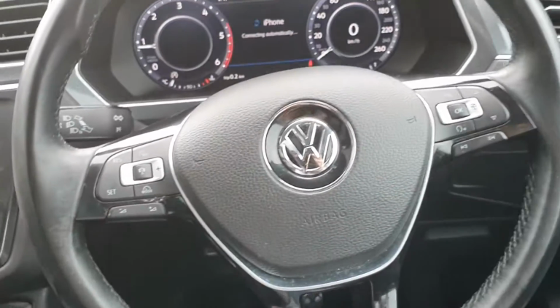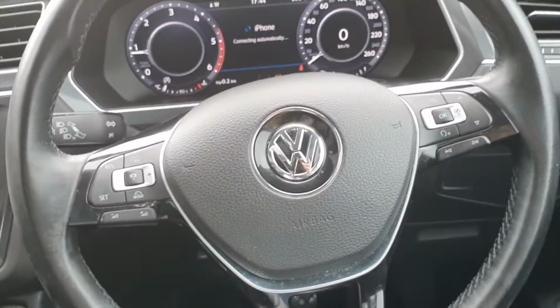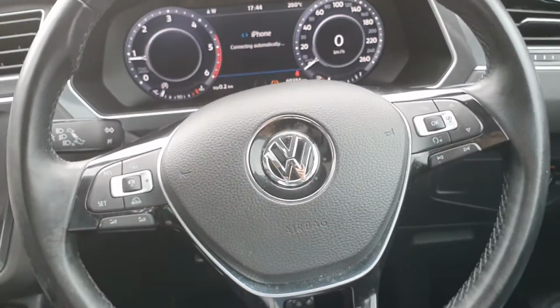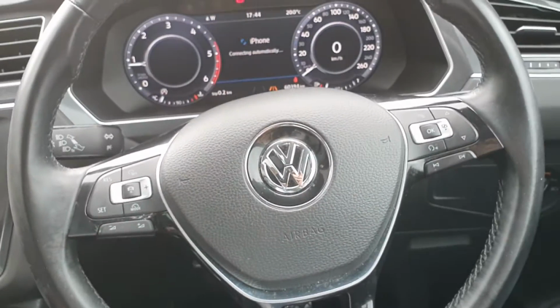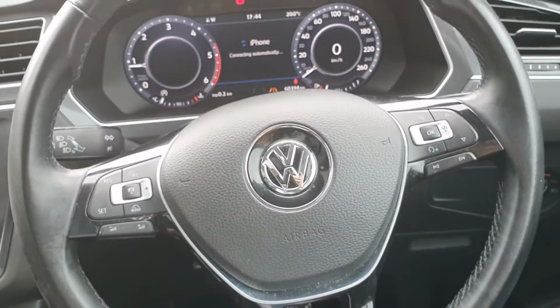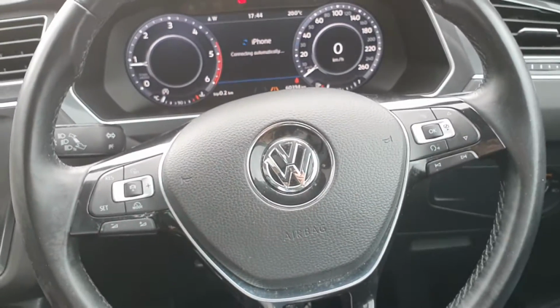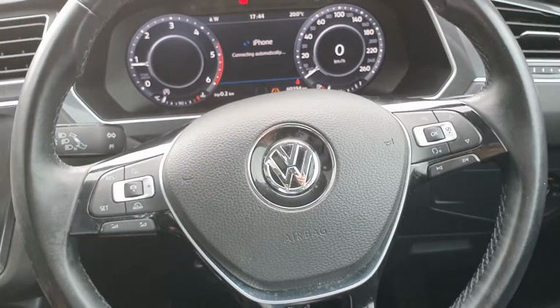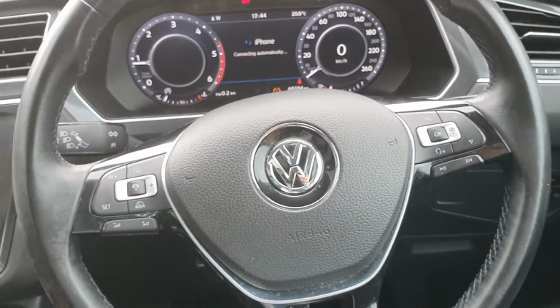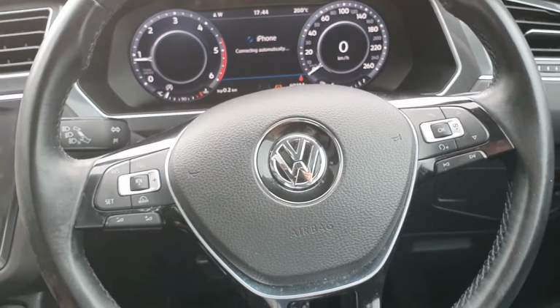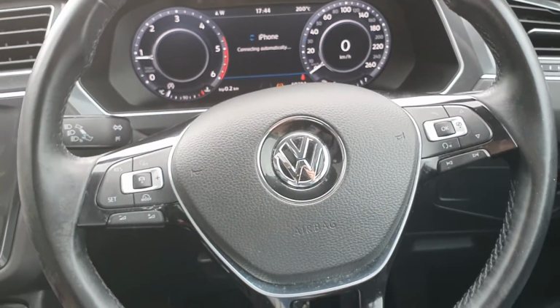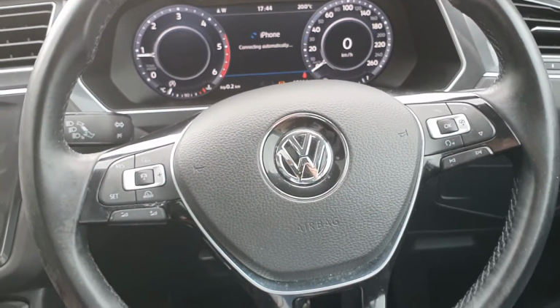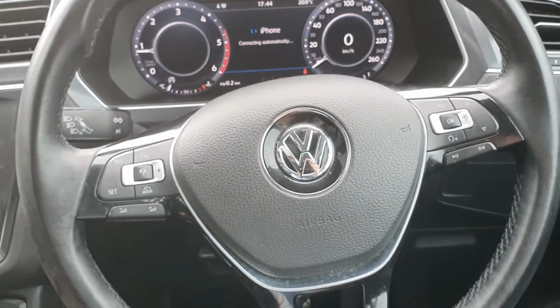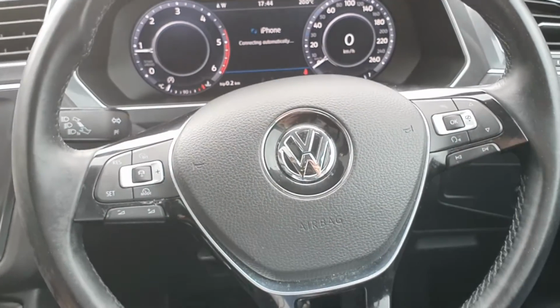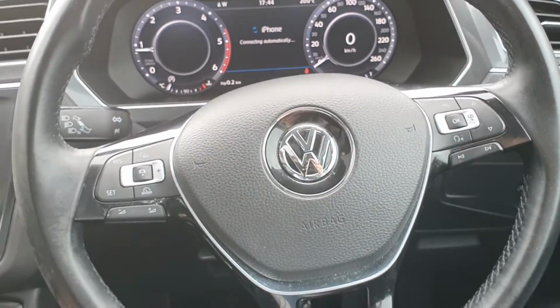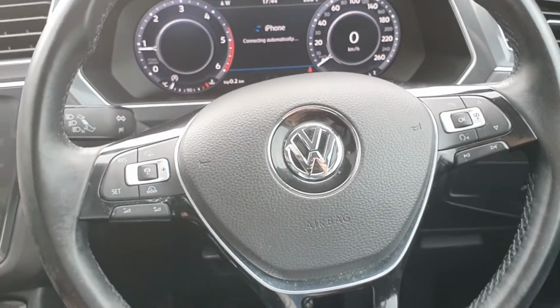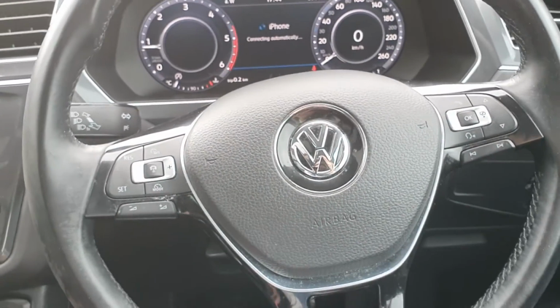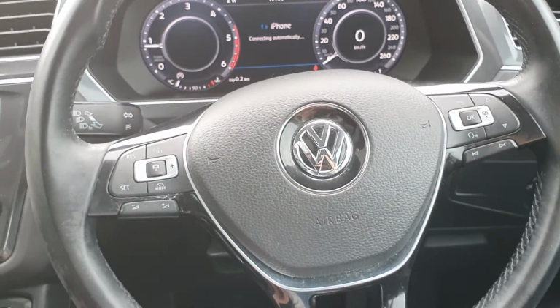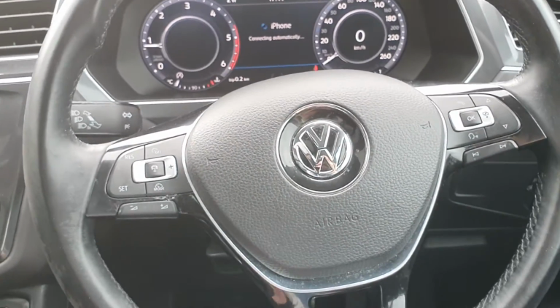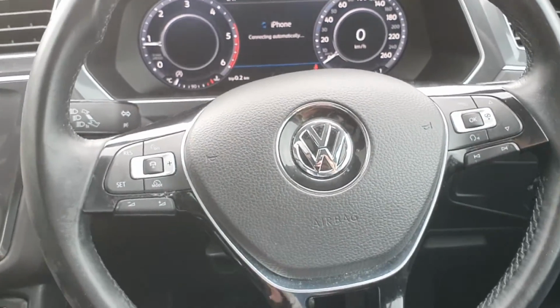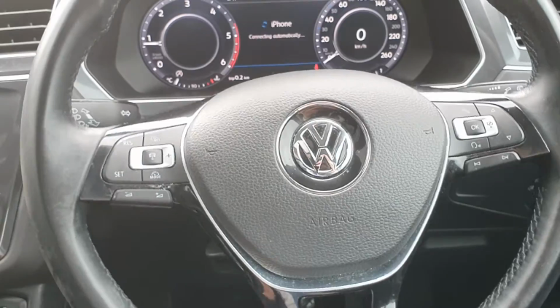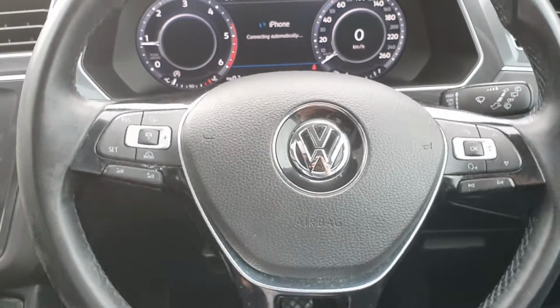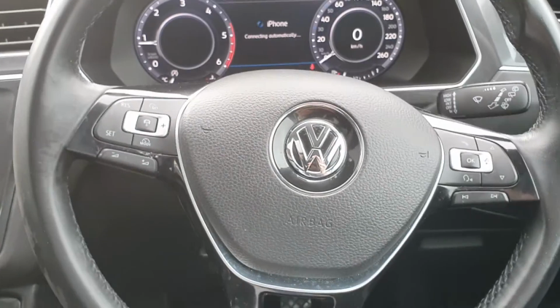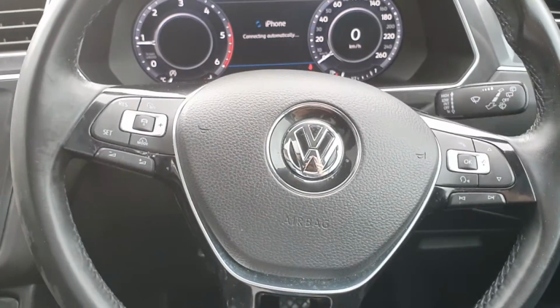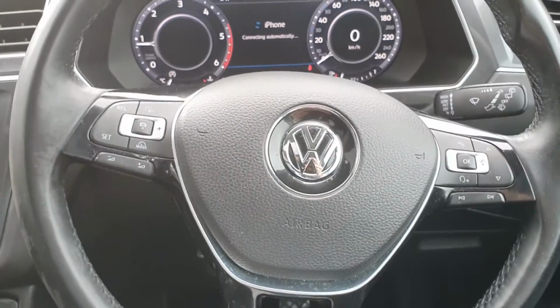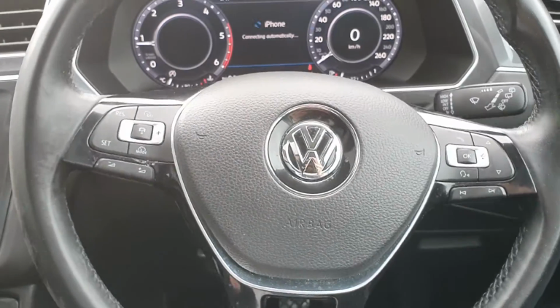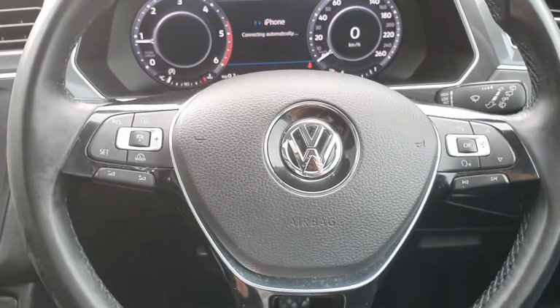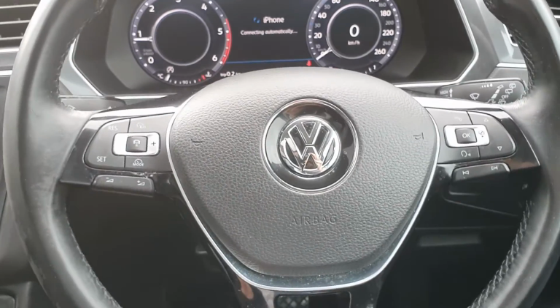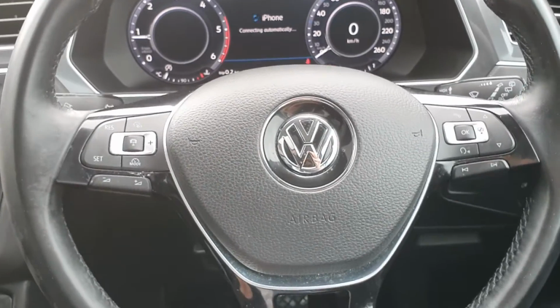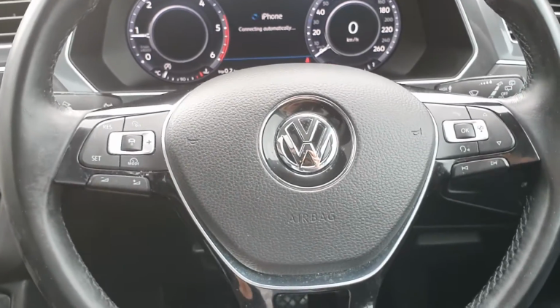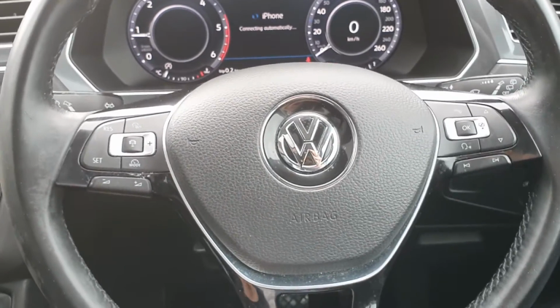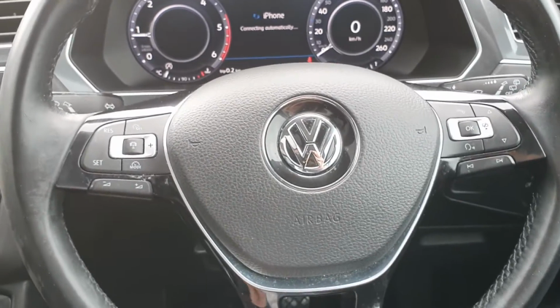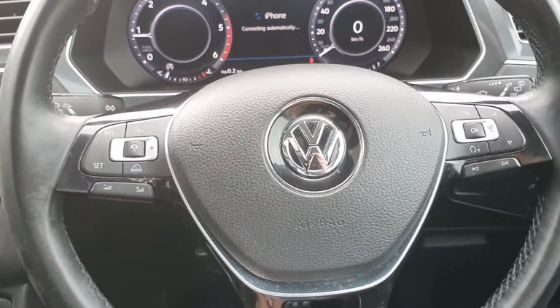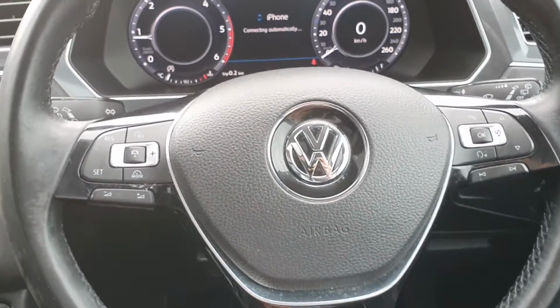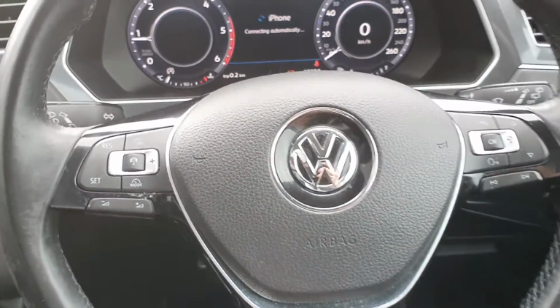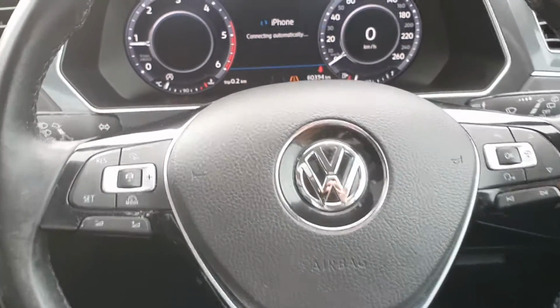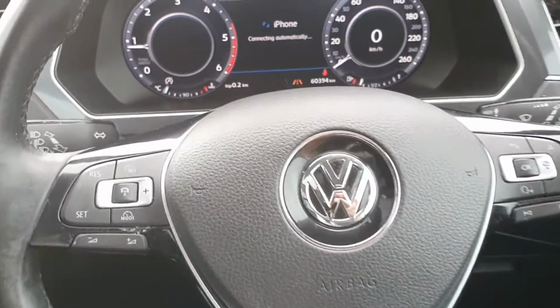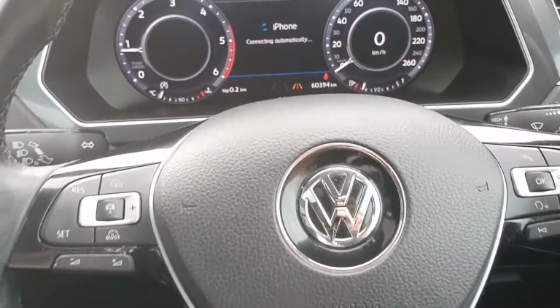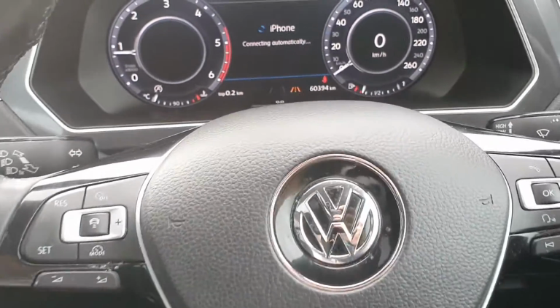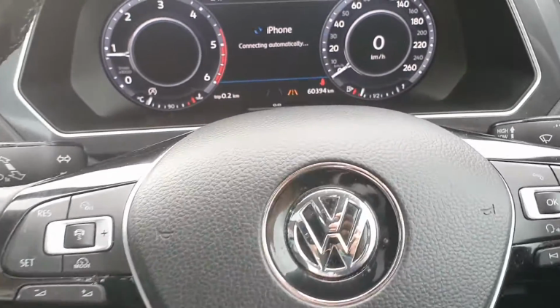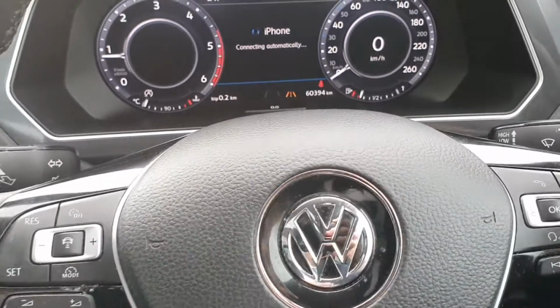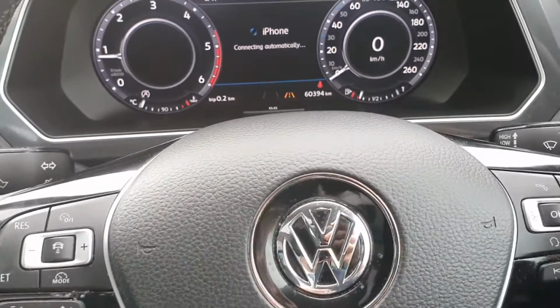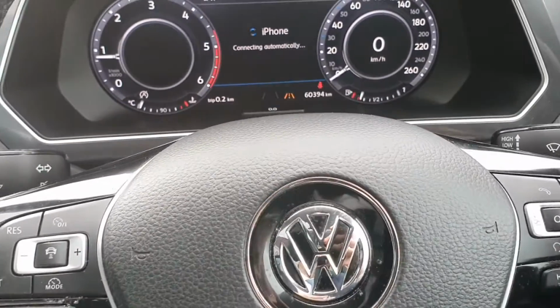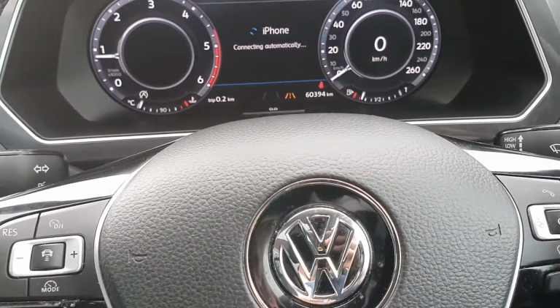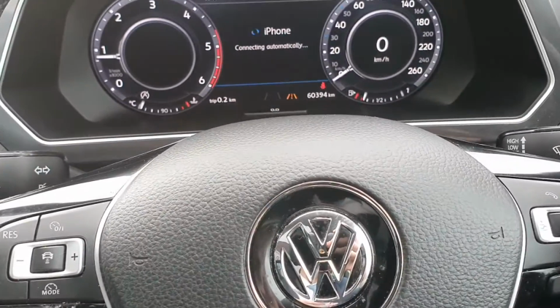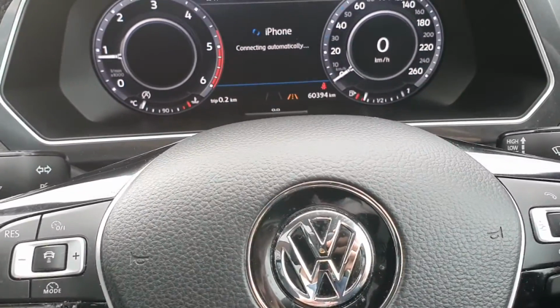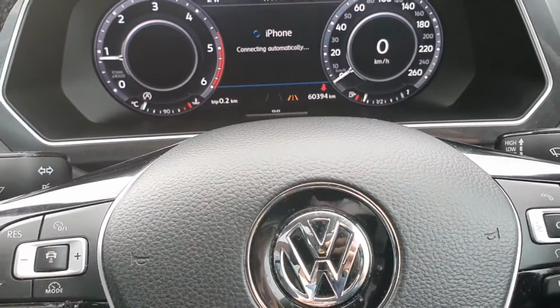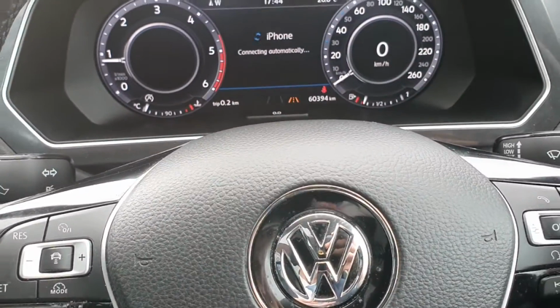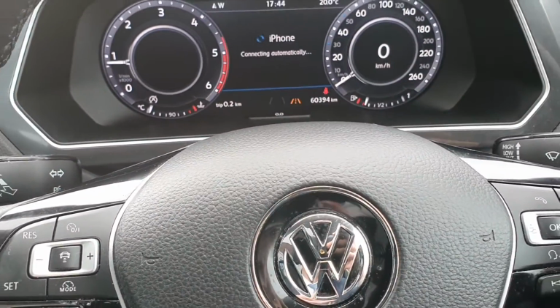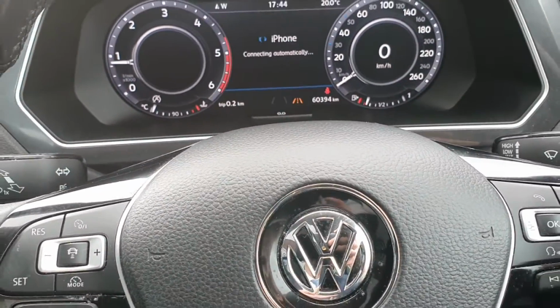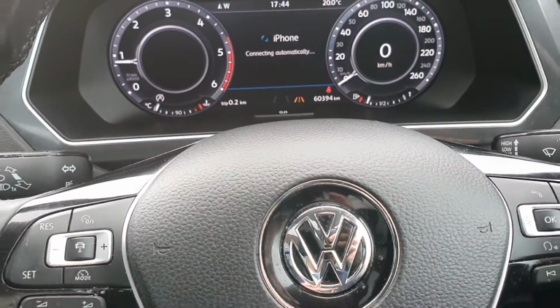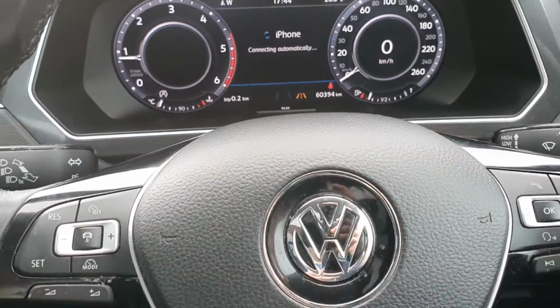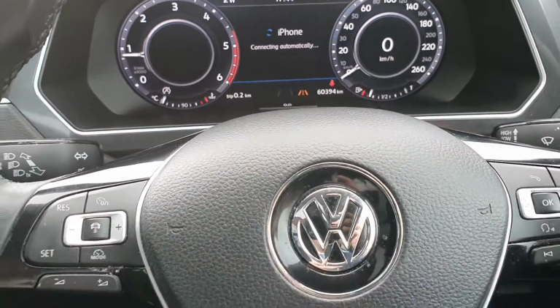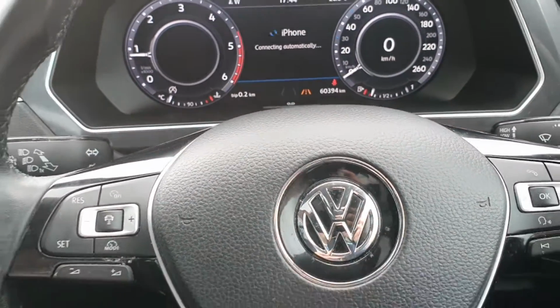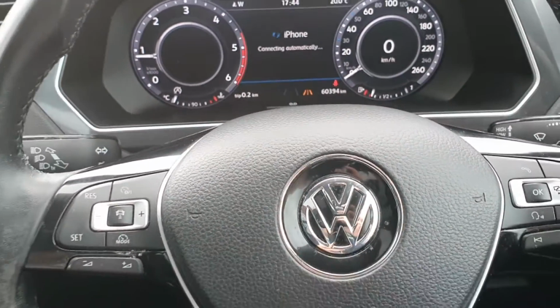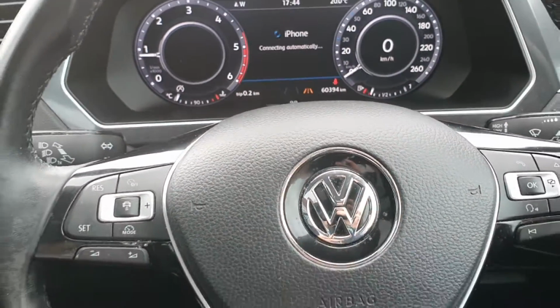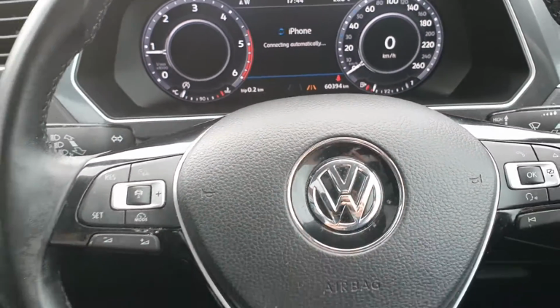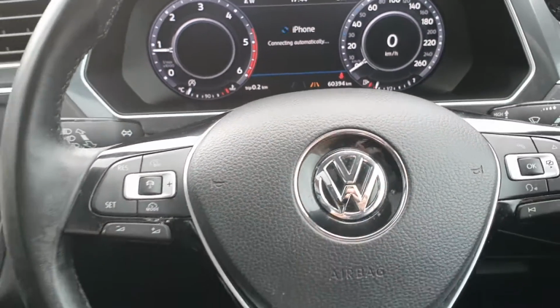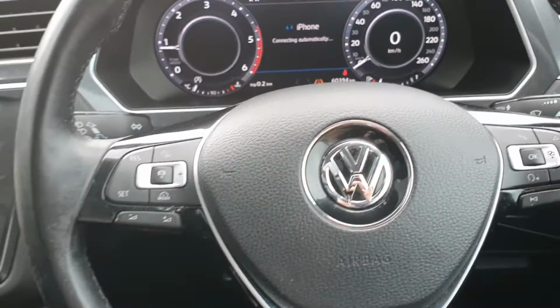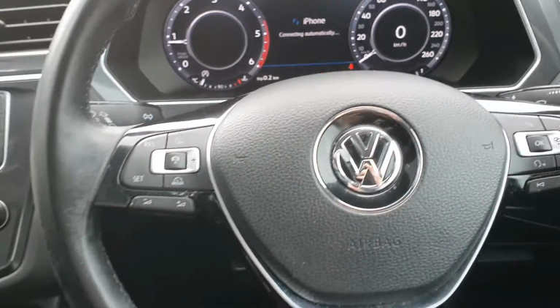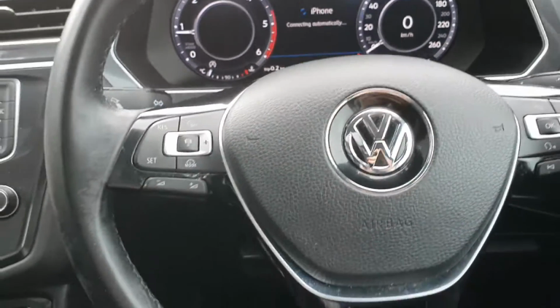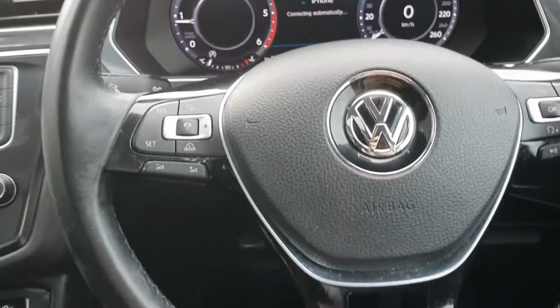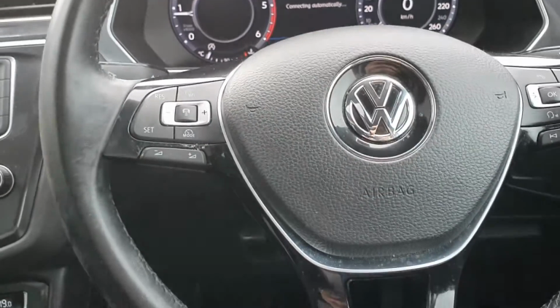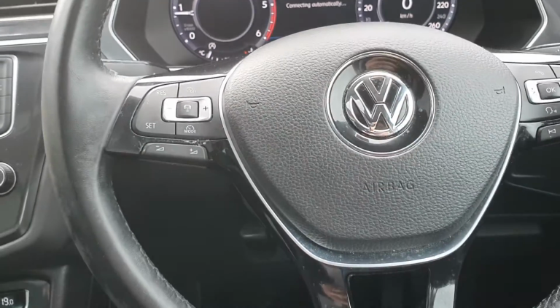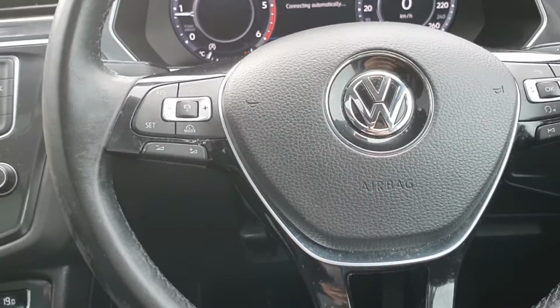It also comes with a leather multi-function steering wheel, adaptive cruise control, and a six-speed gearbox, with only 60,000 kilometres on the clock.